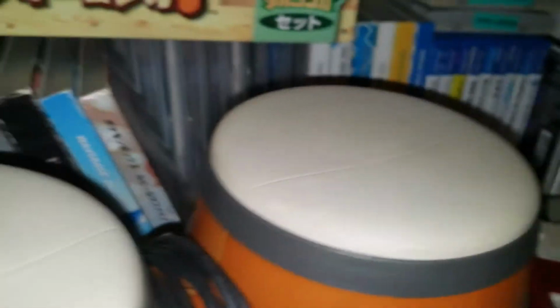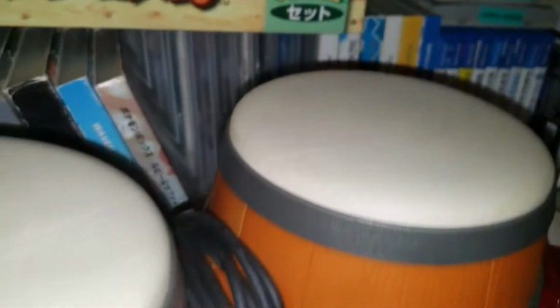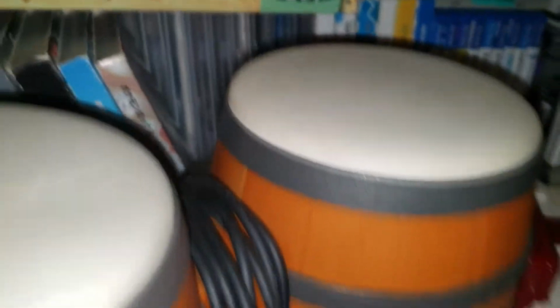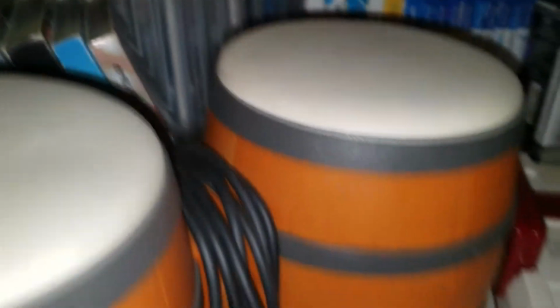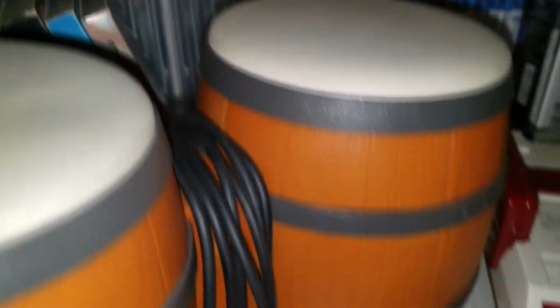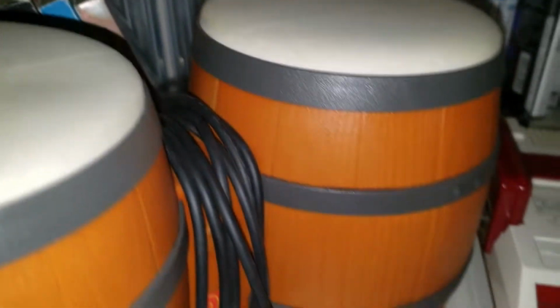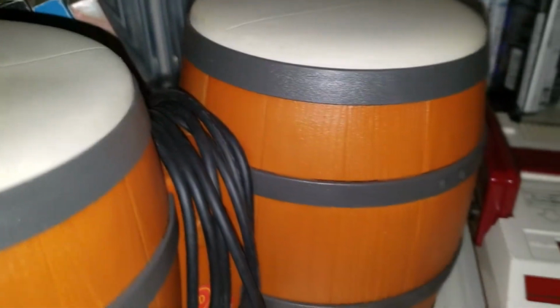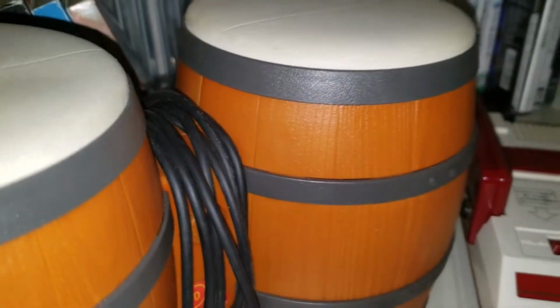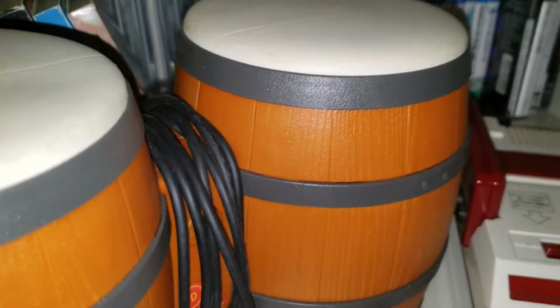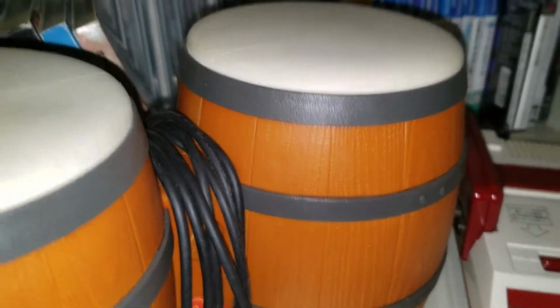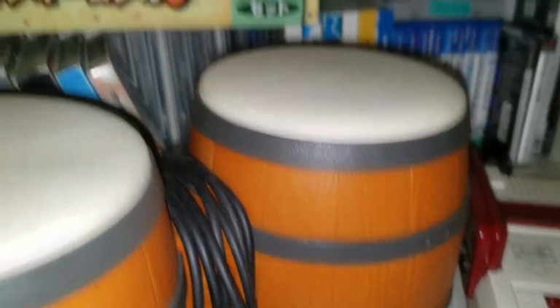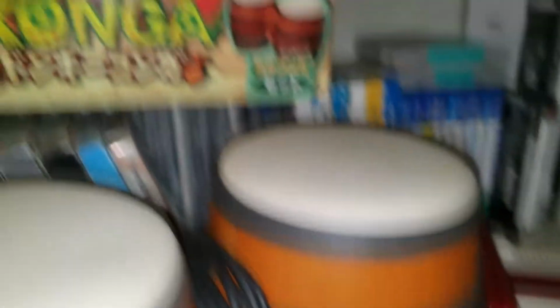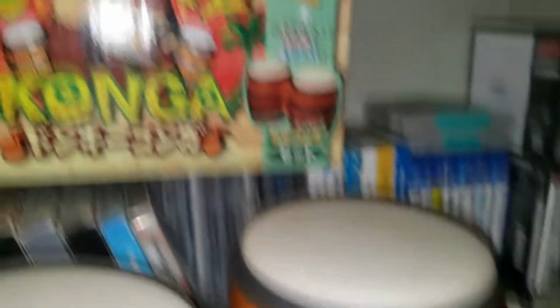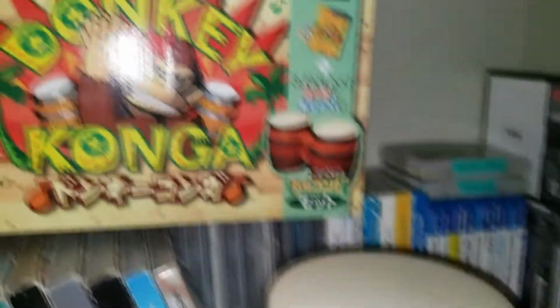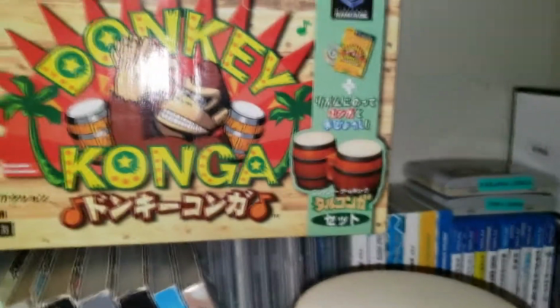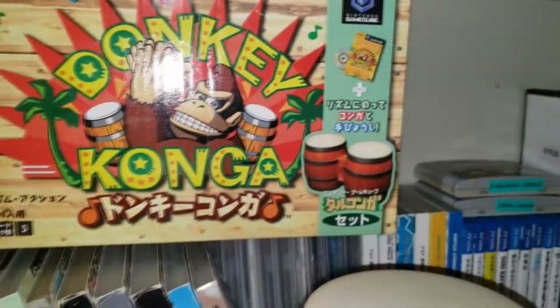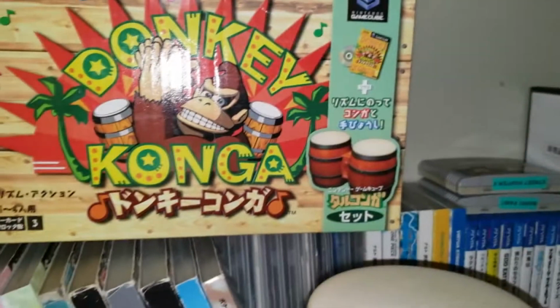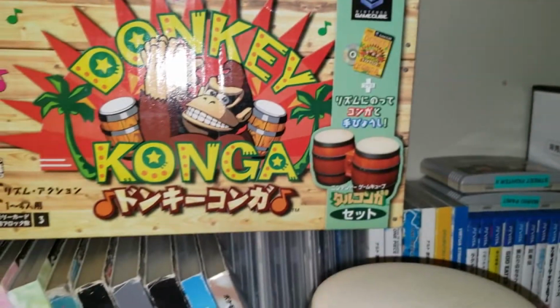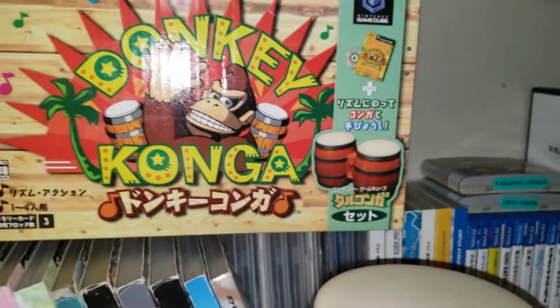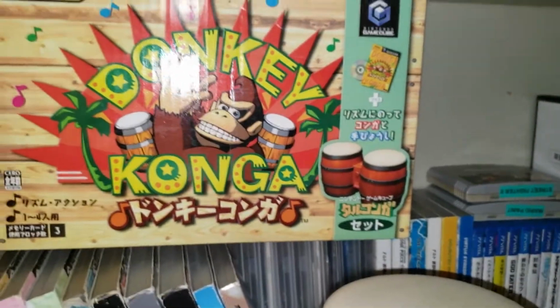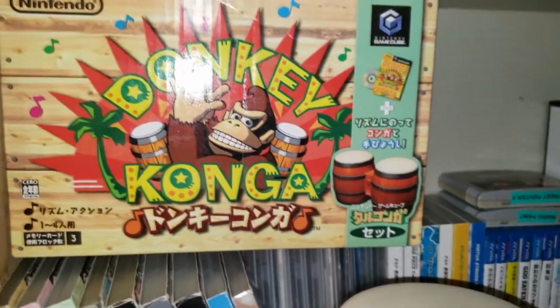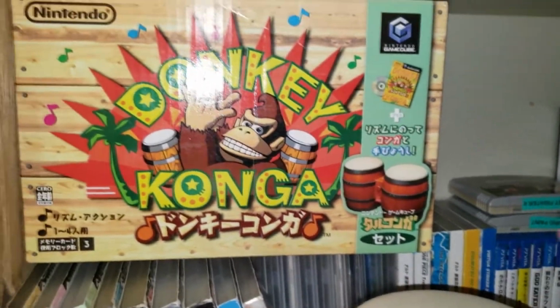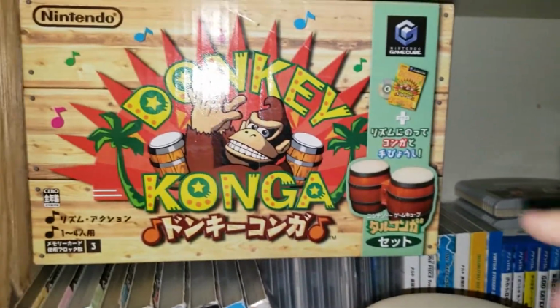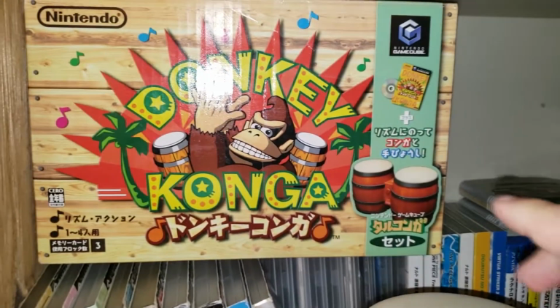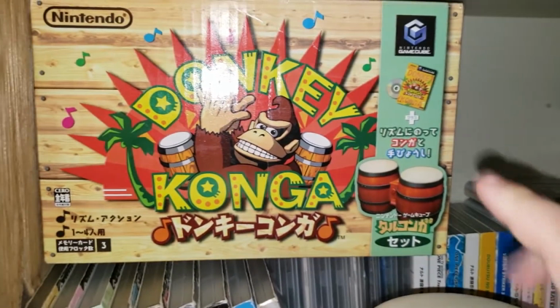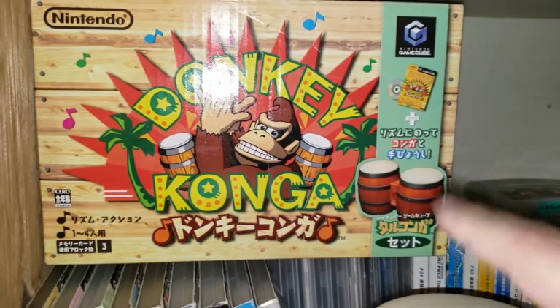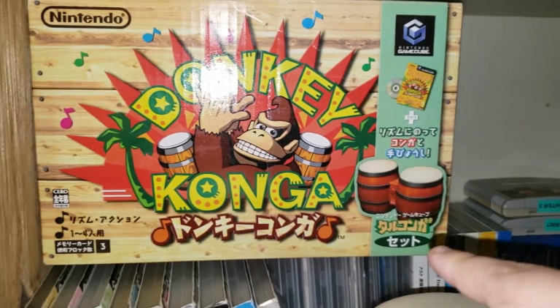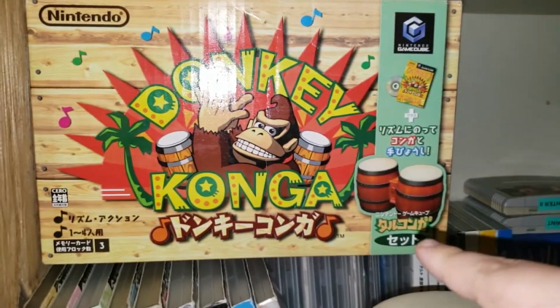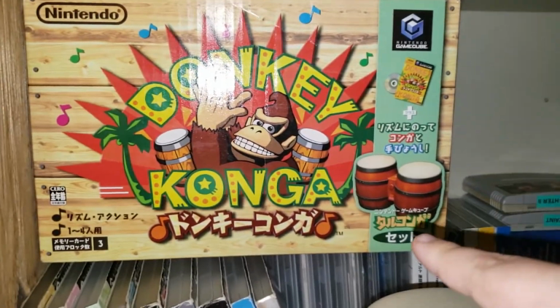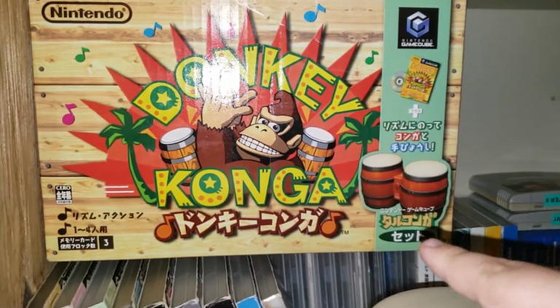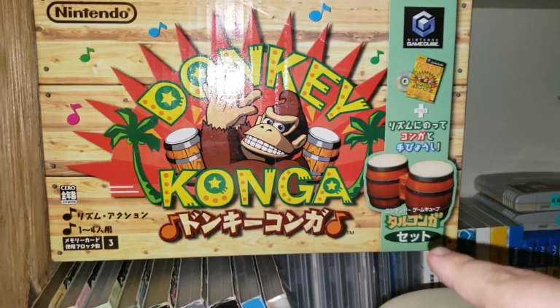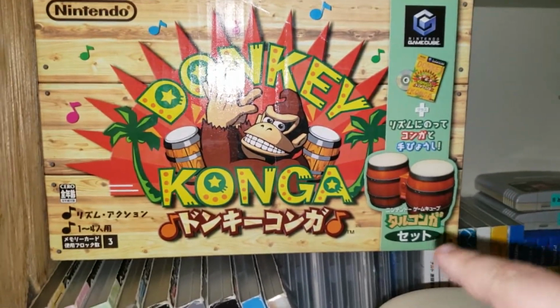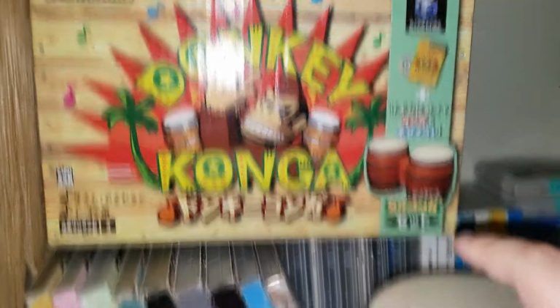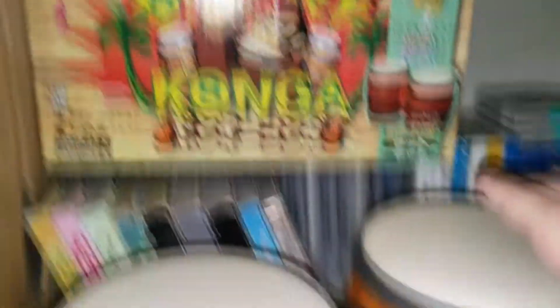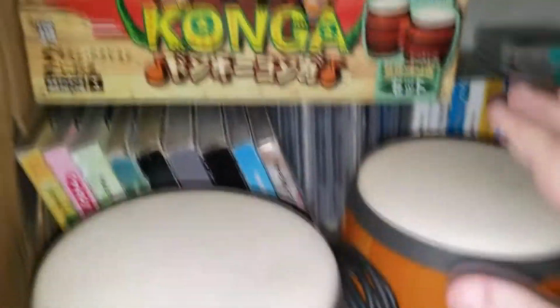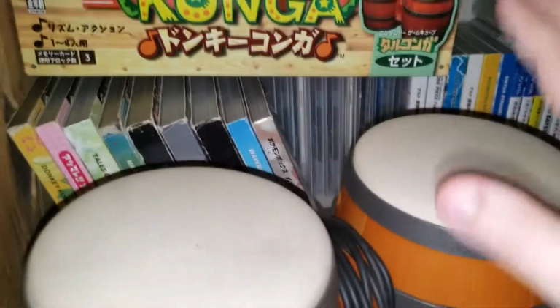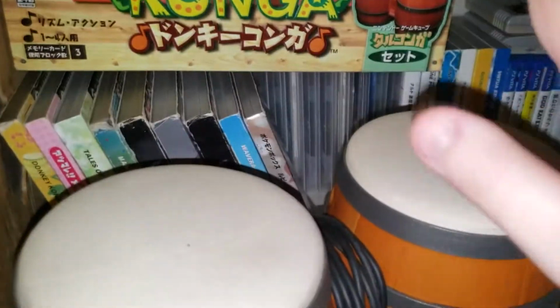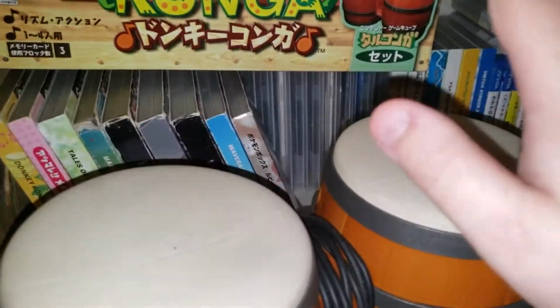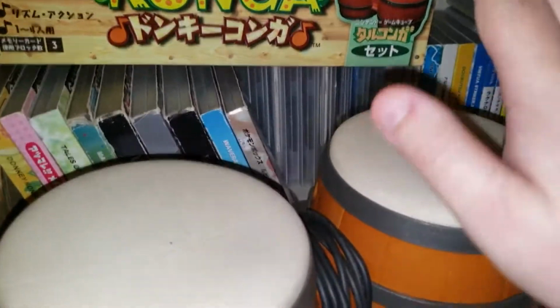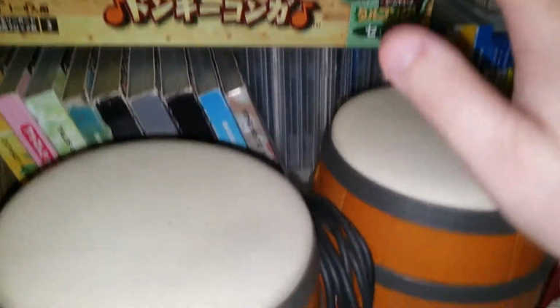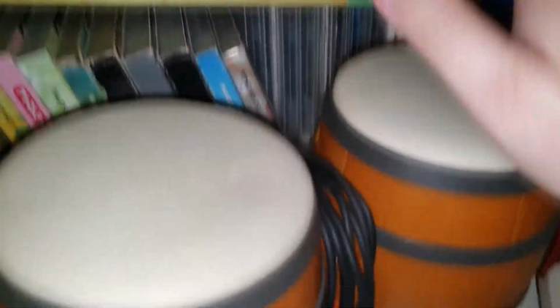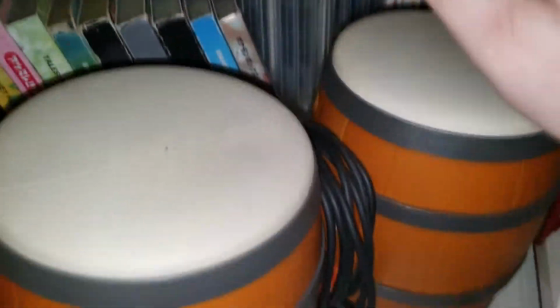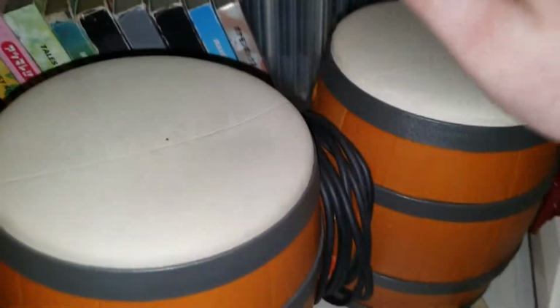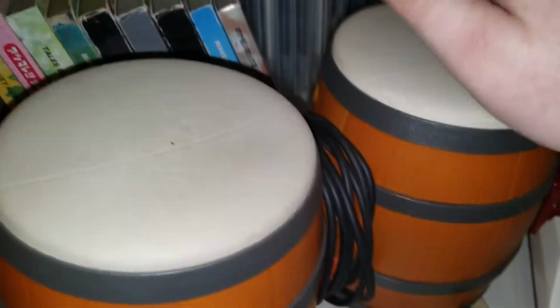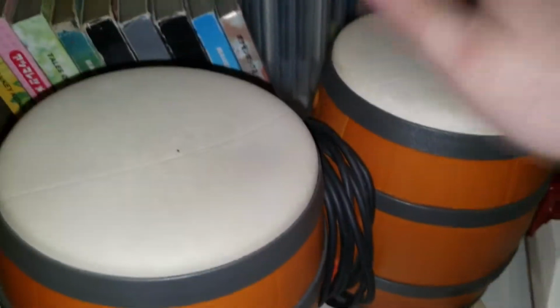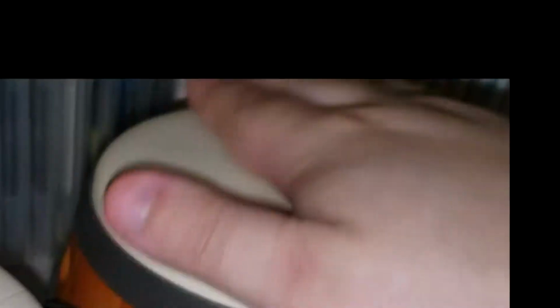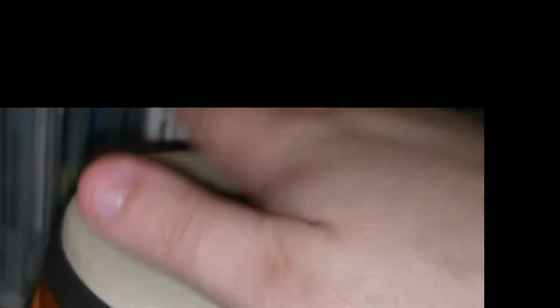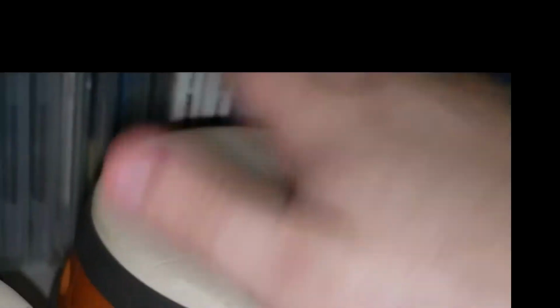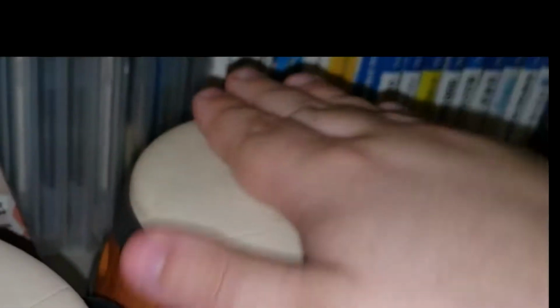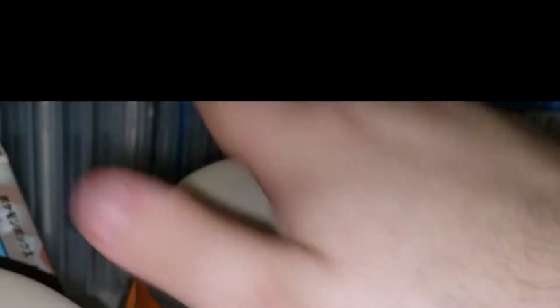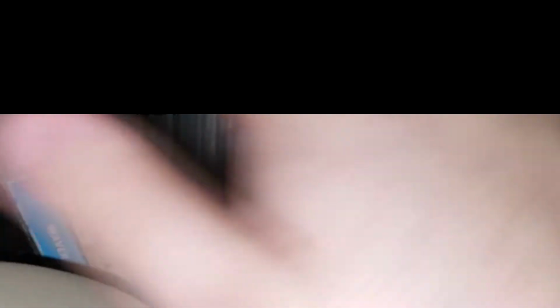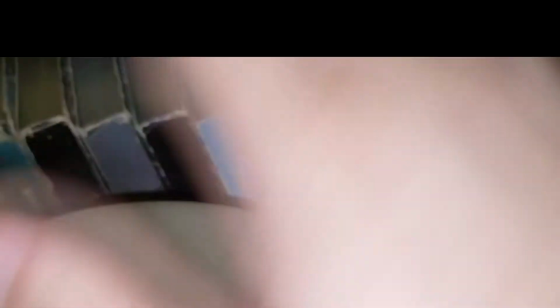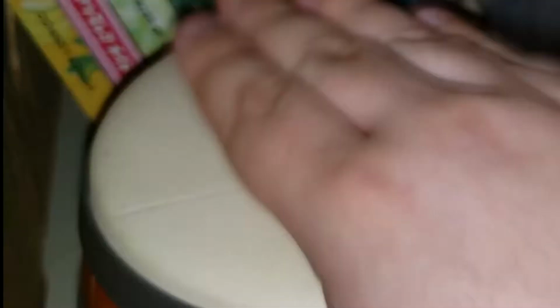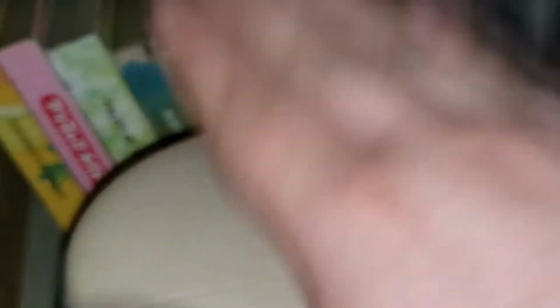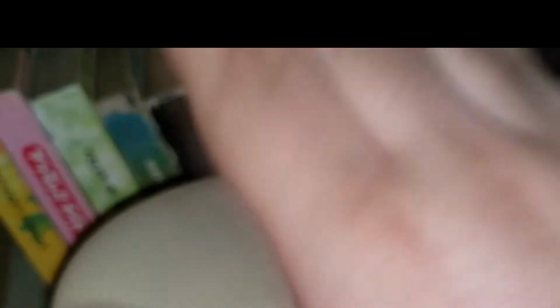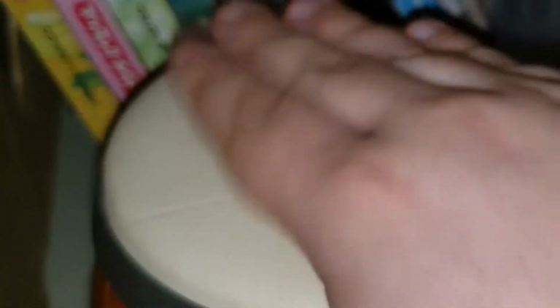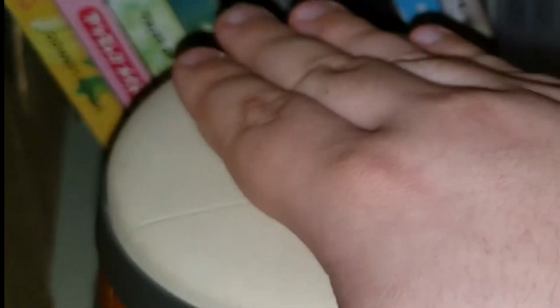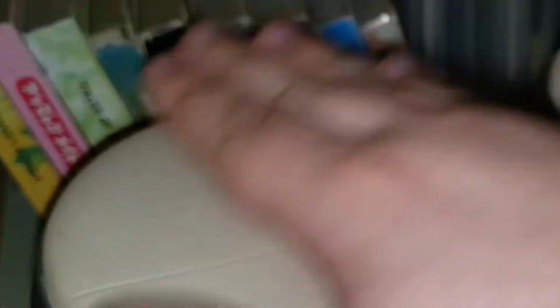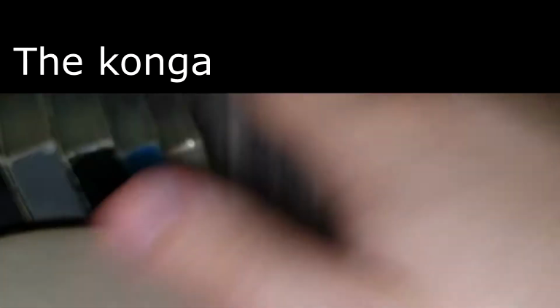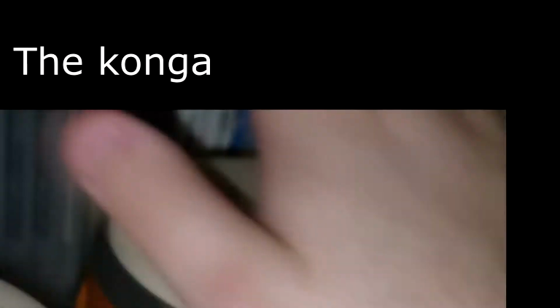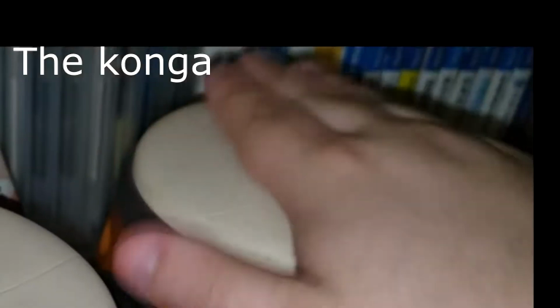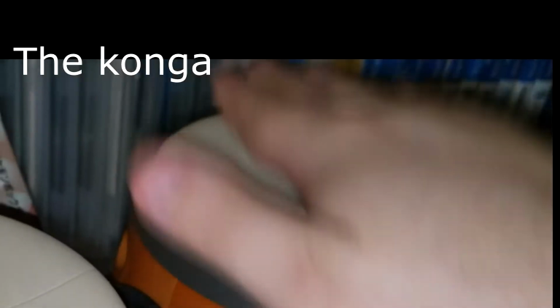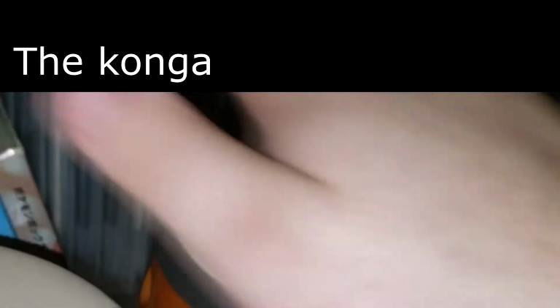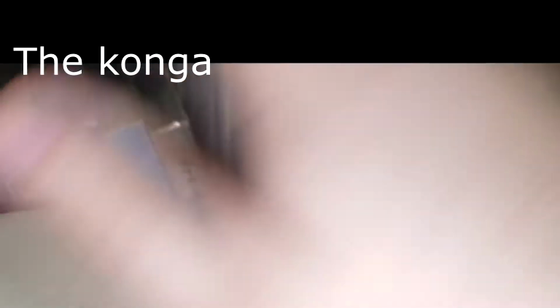I also have this complete in-box Donkey Konga — and the Konga drums.